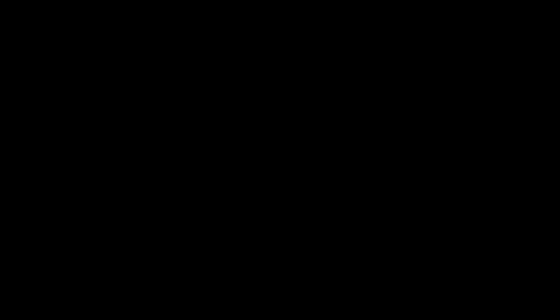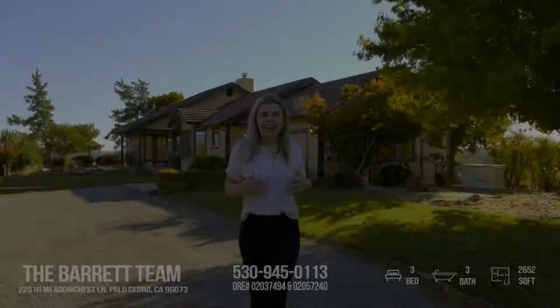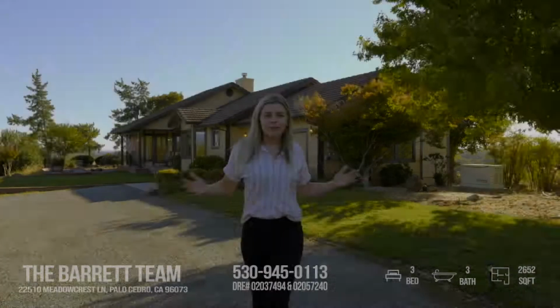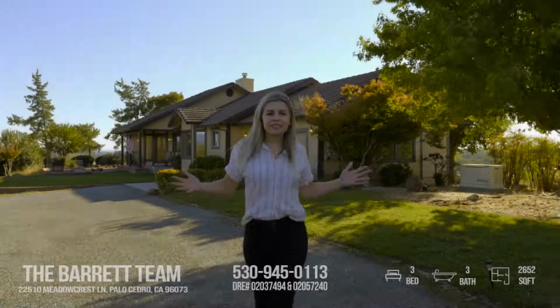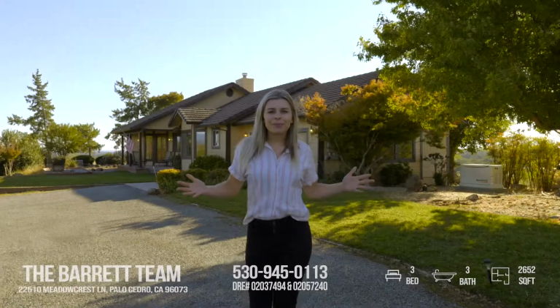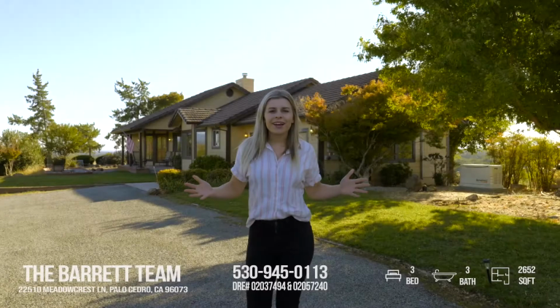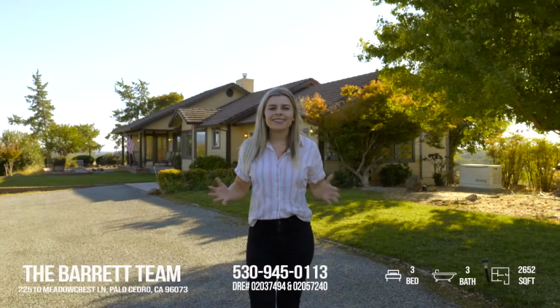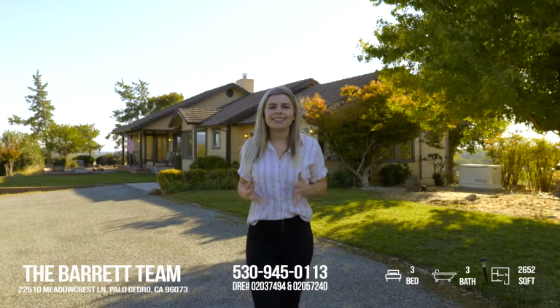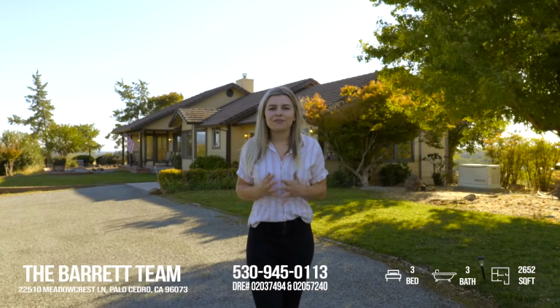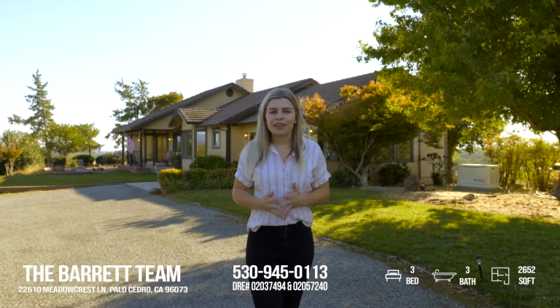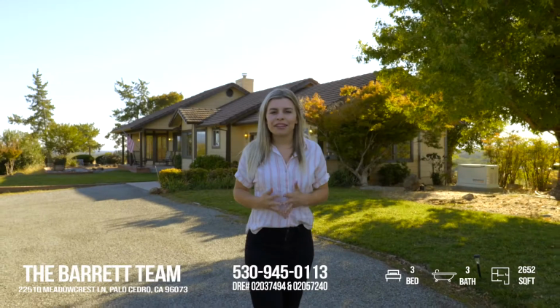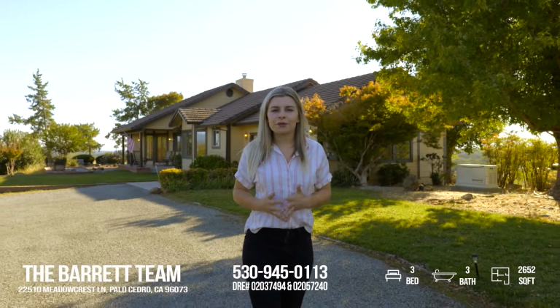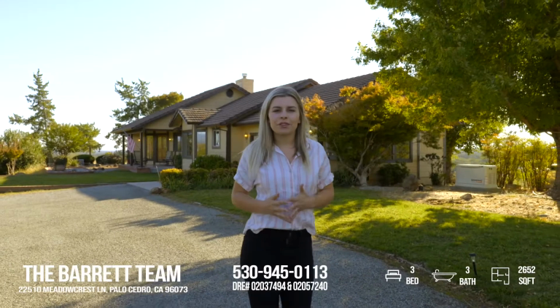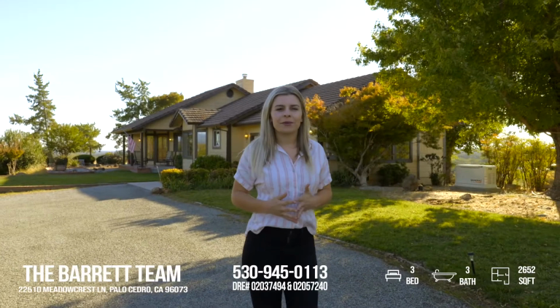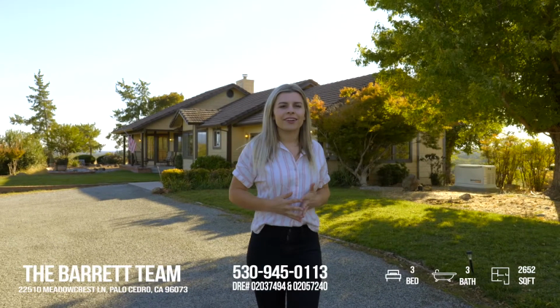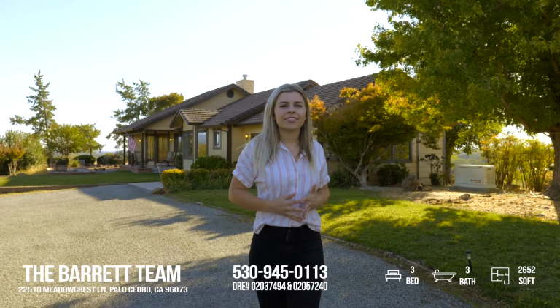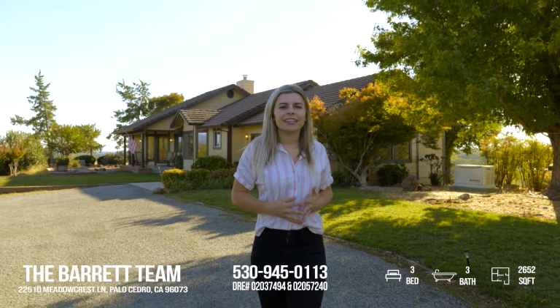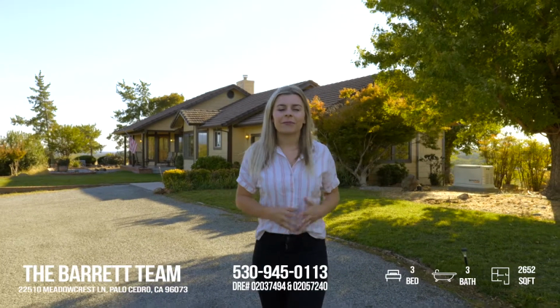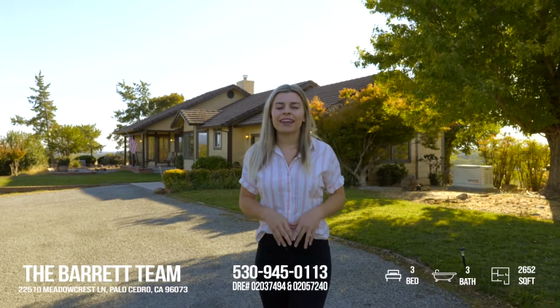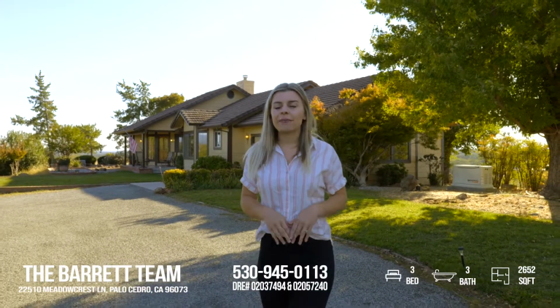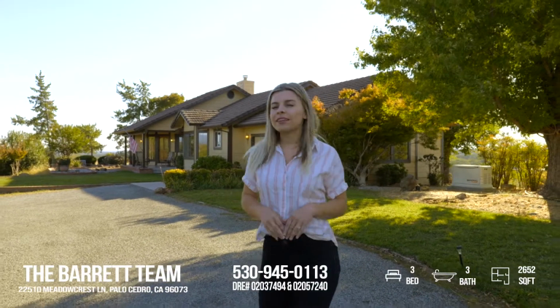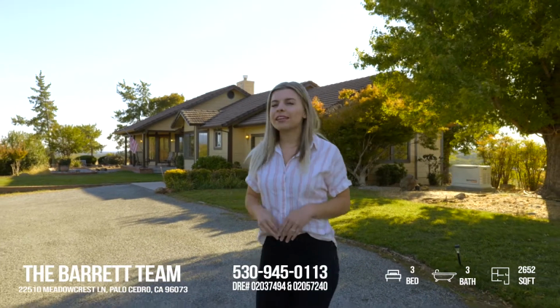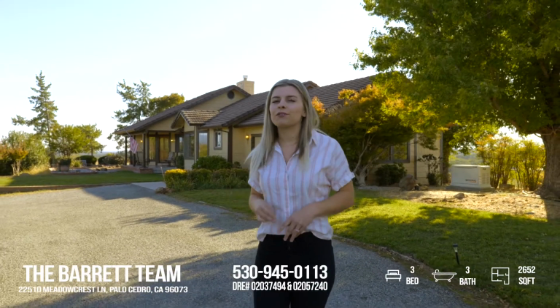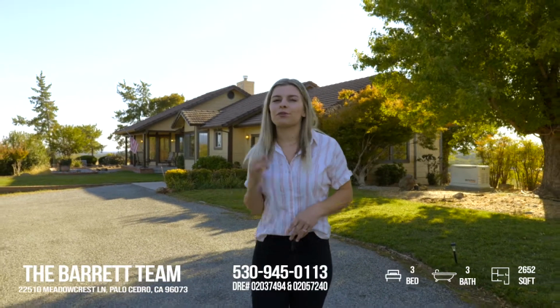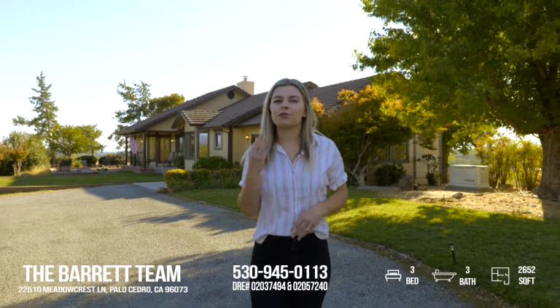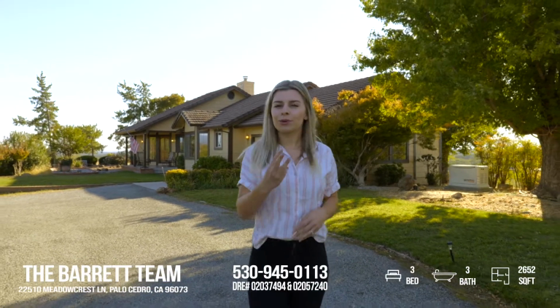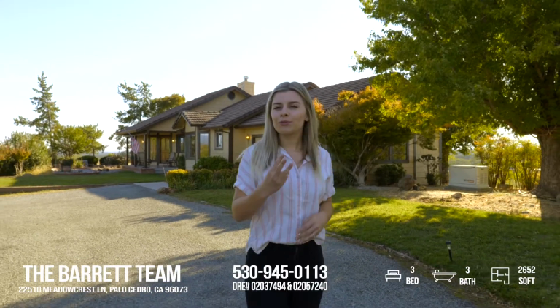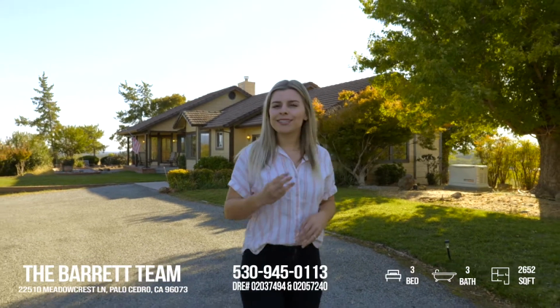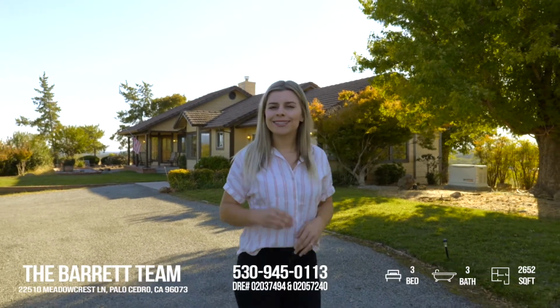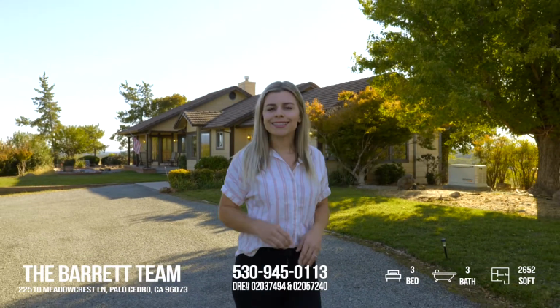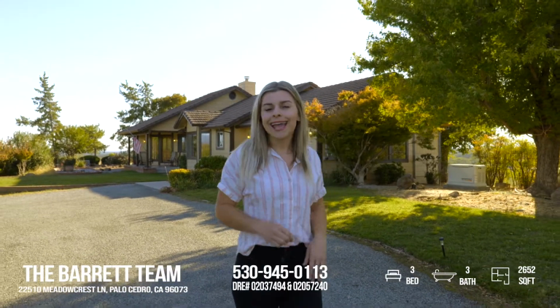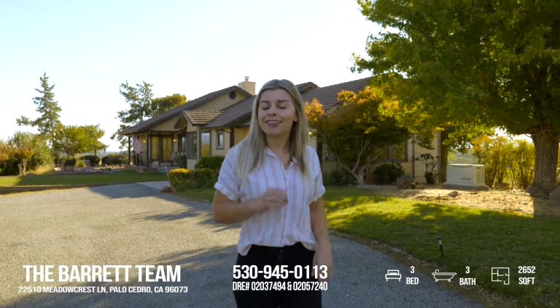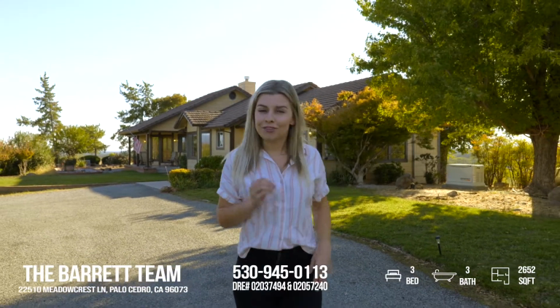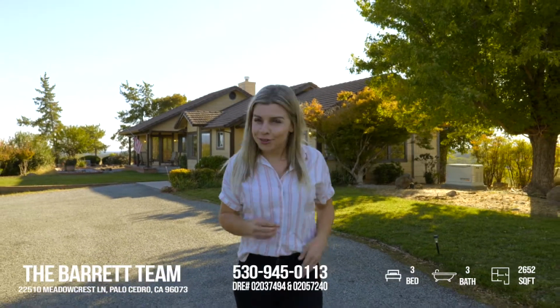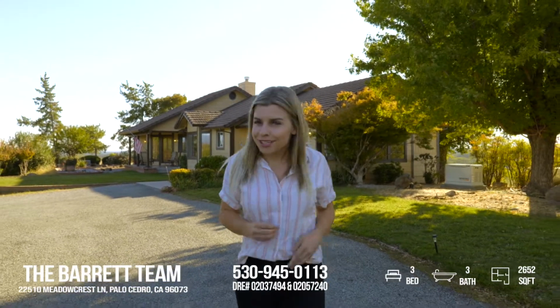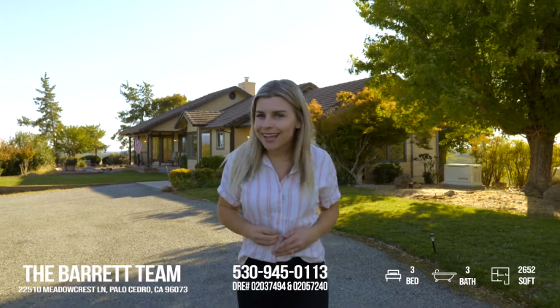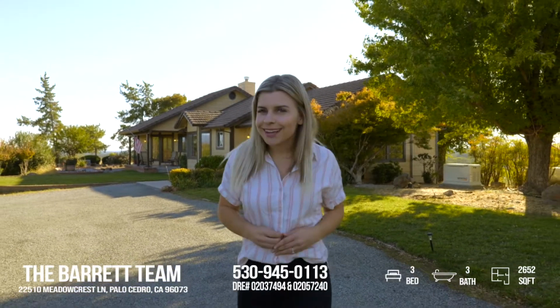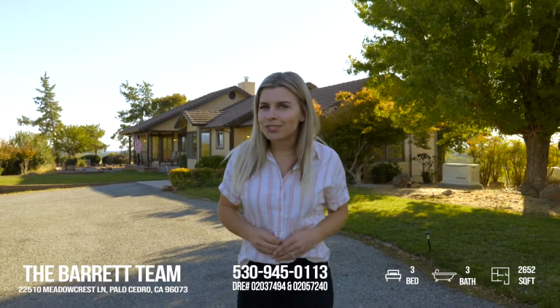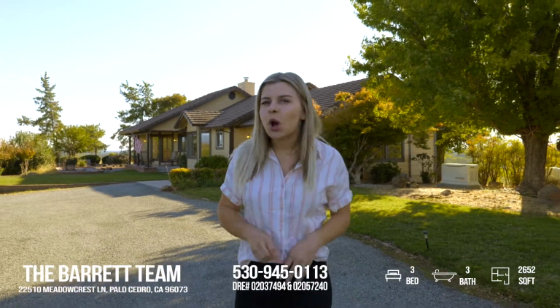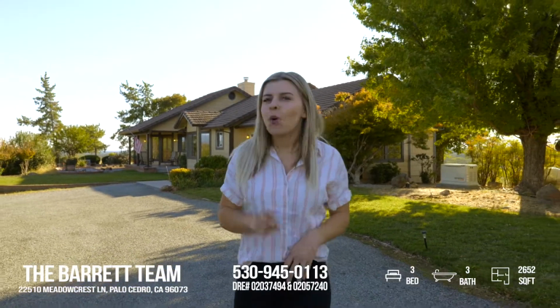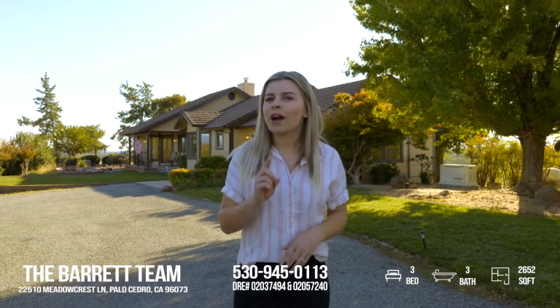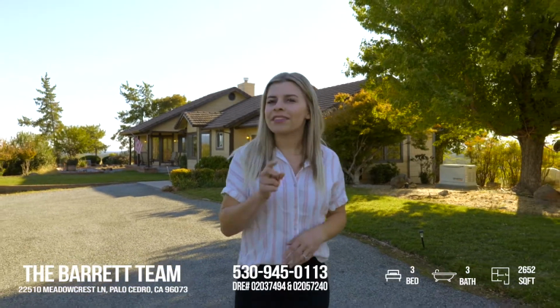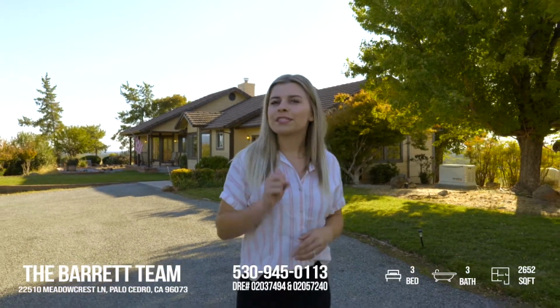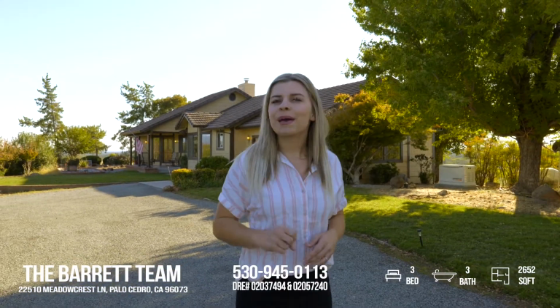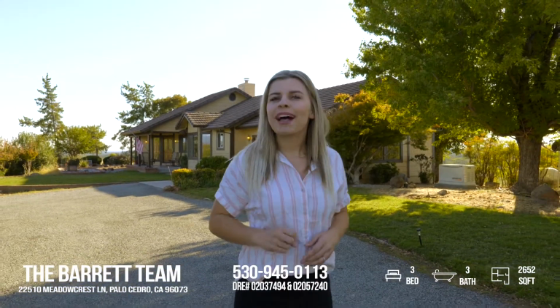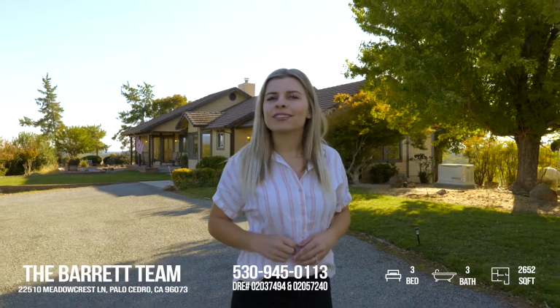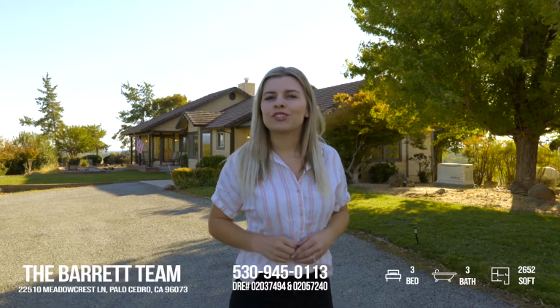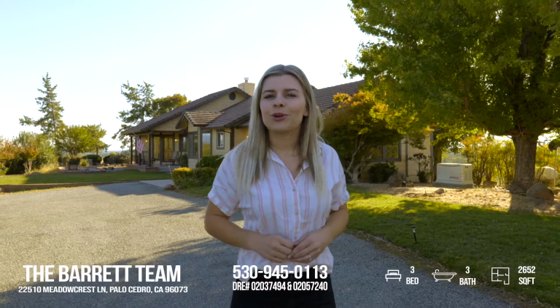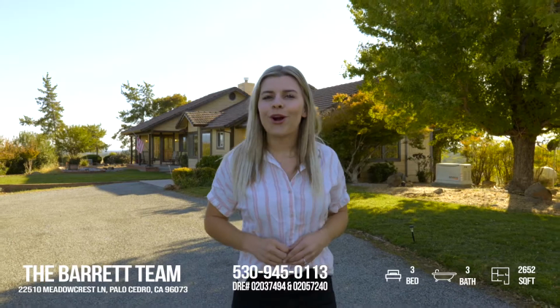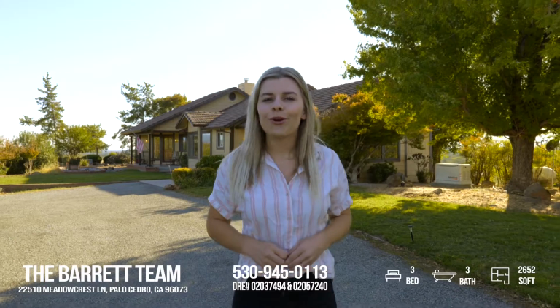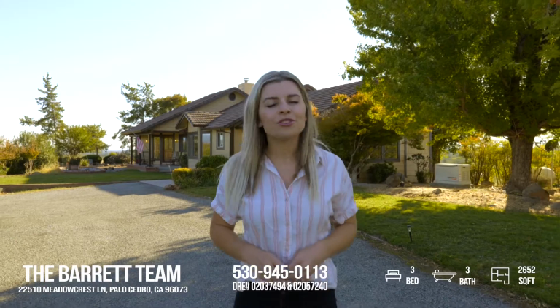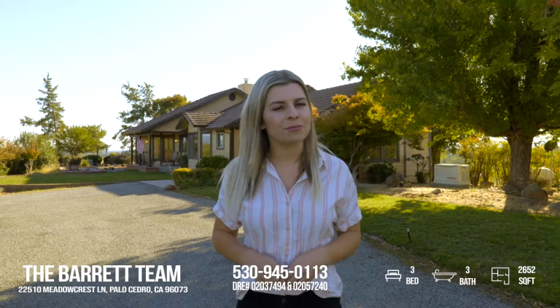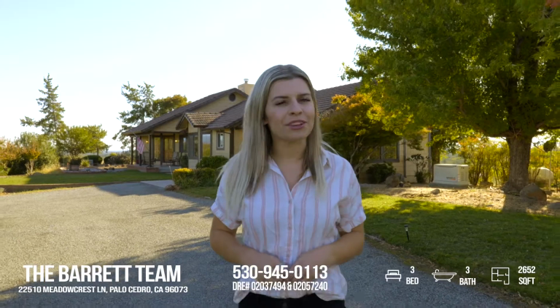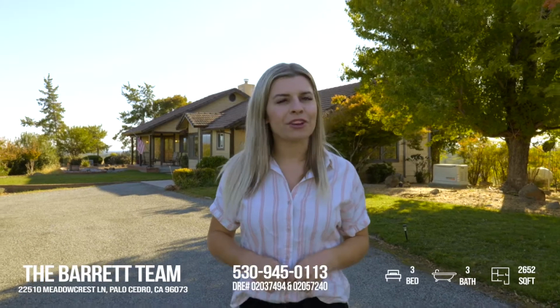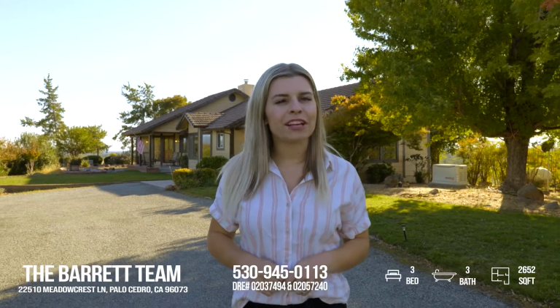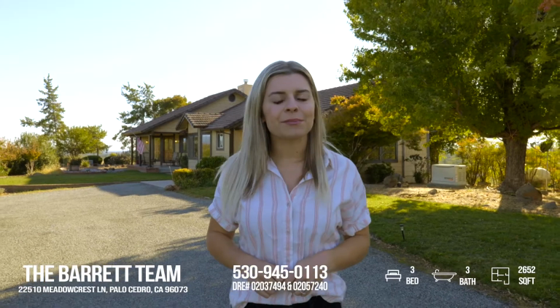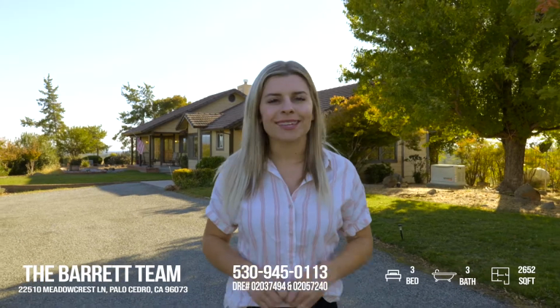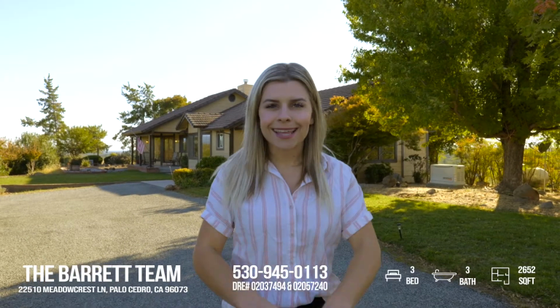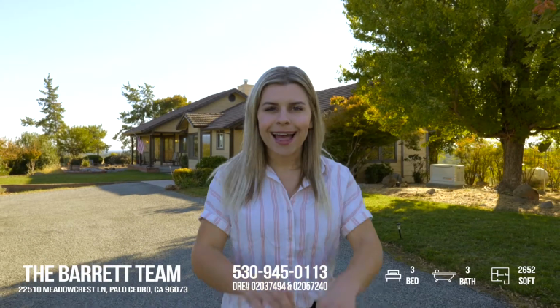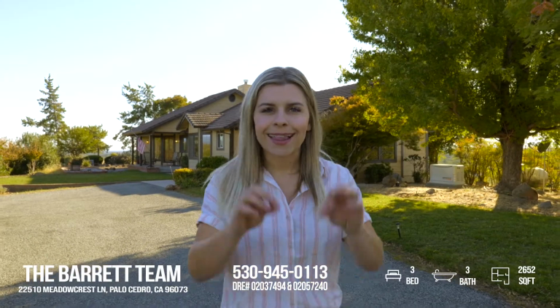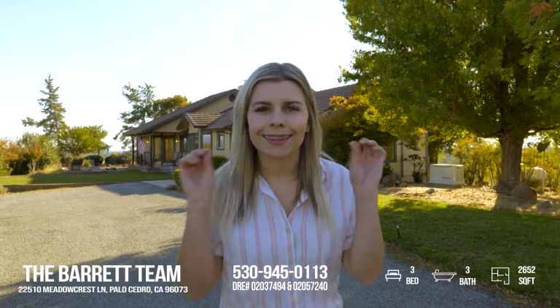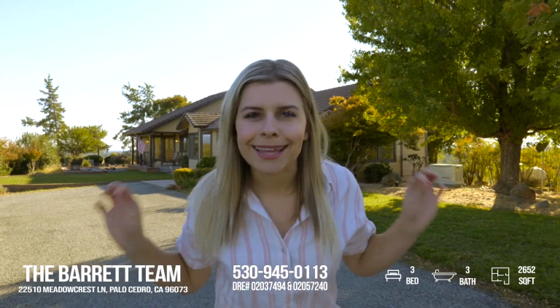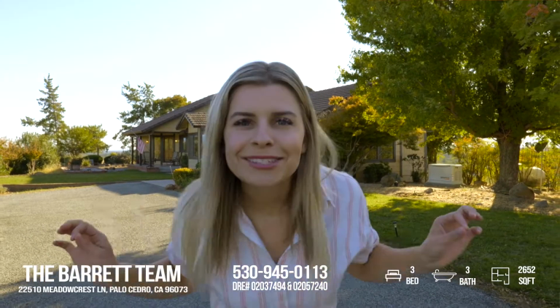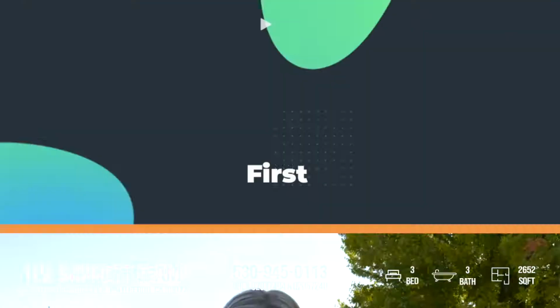Hey, what's up guys? It's Faith here with the Barrett team, and I'm going to give you three reasons in 30 seconds why this Palisadro home should be your next place. Let's go.